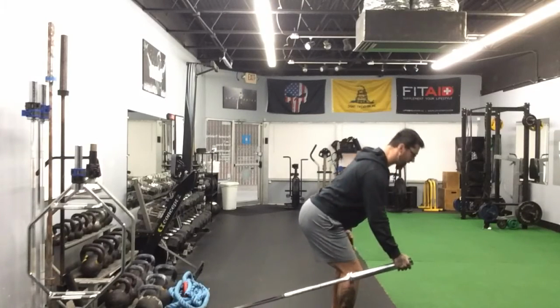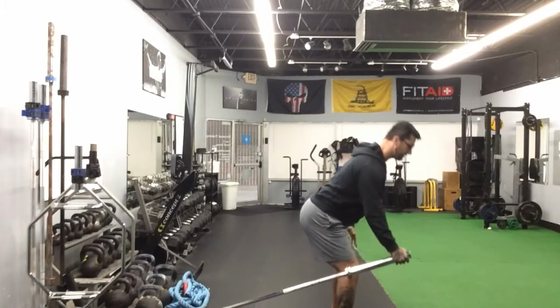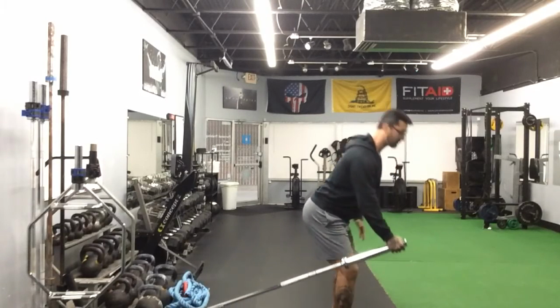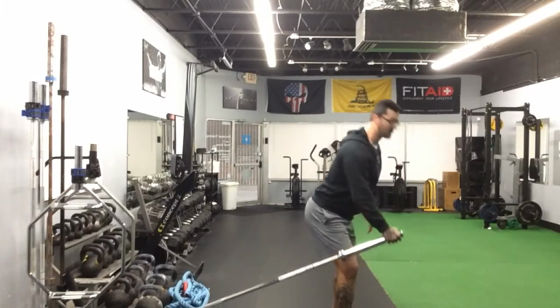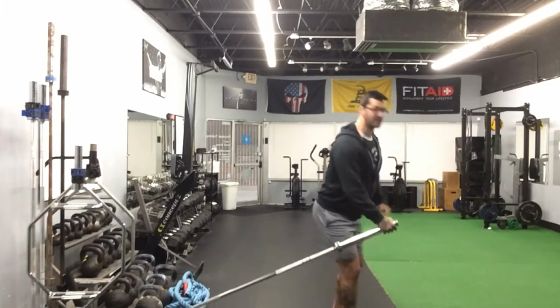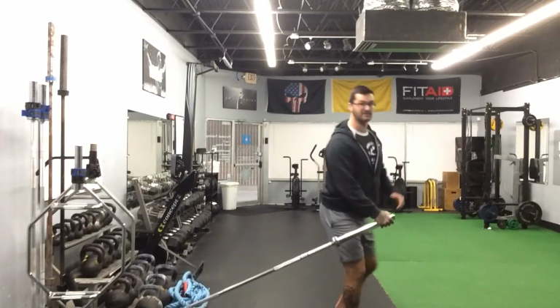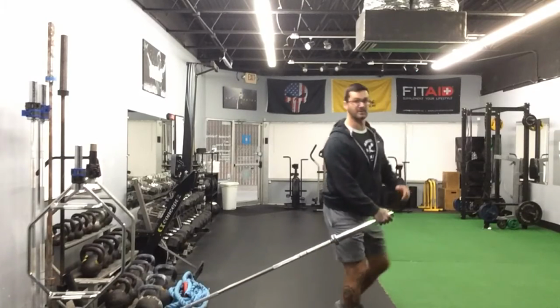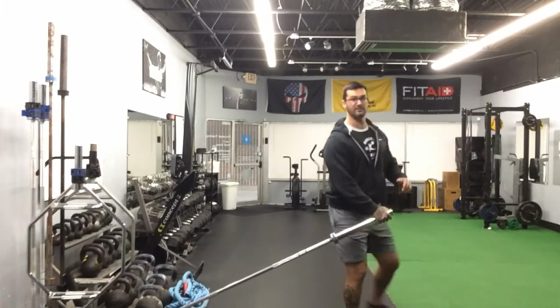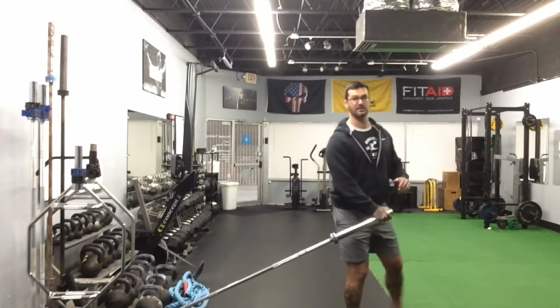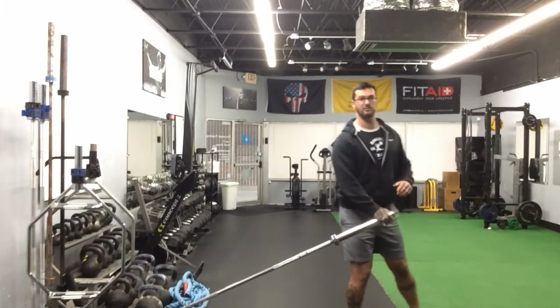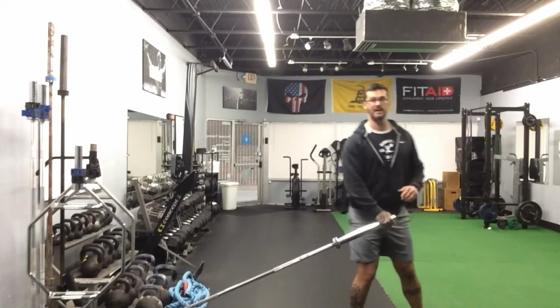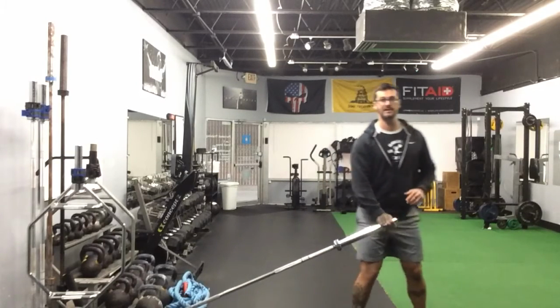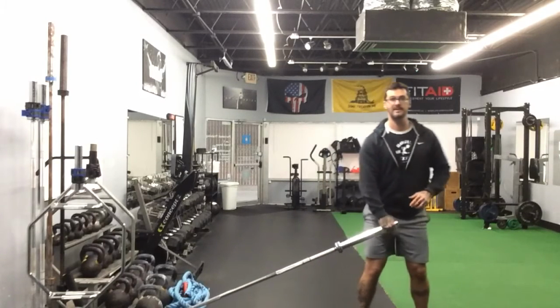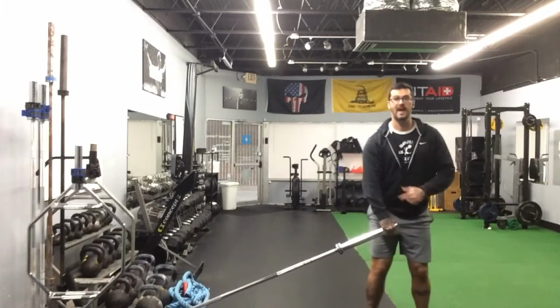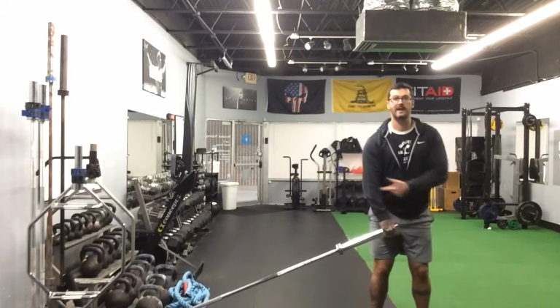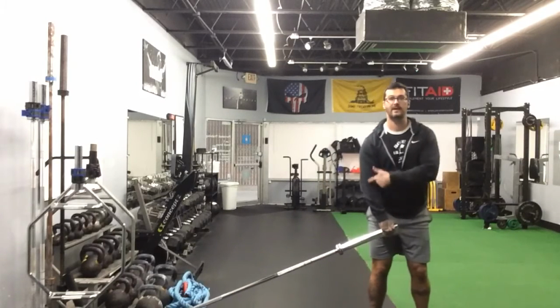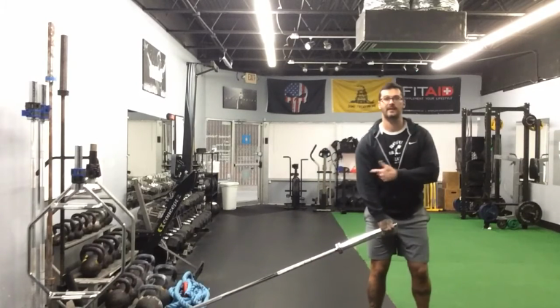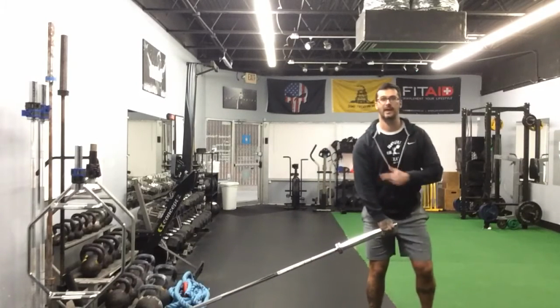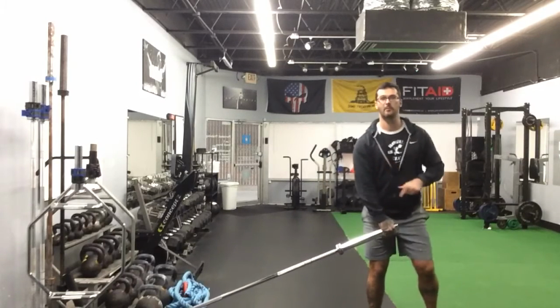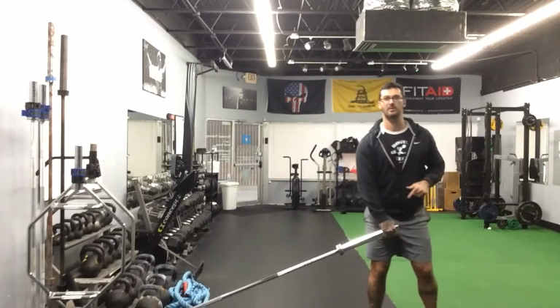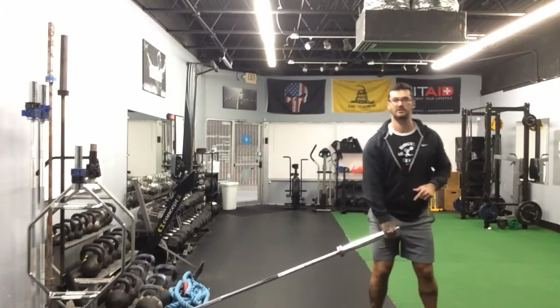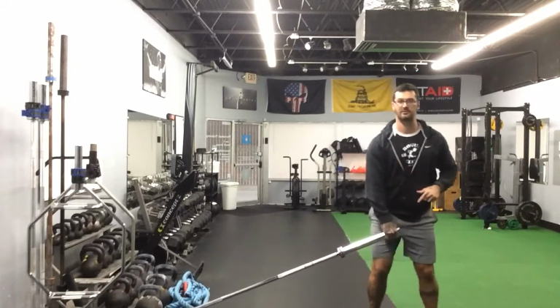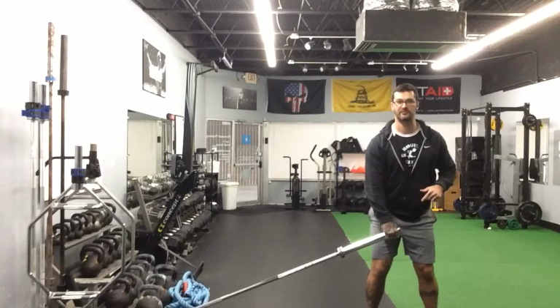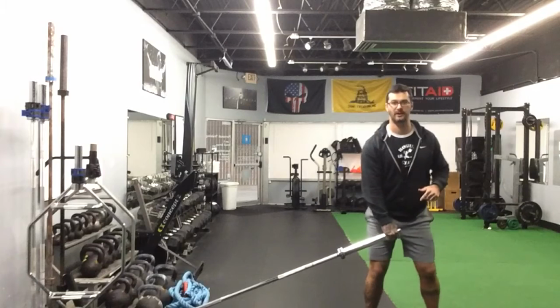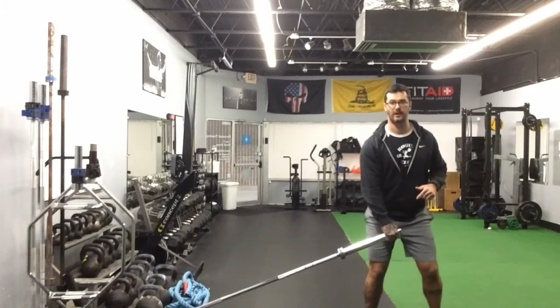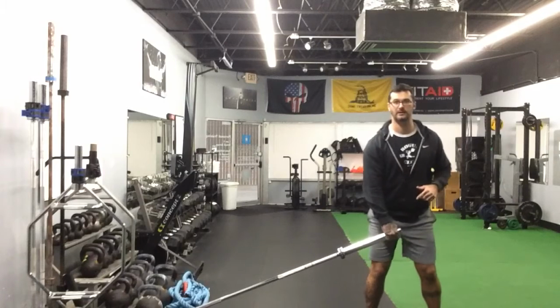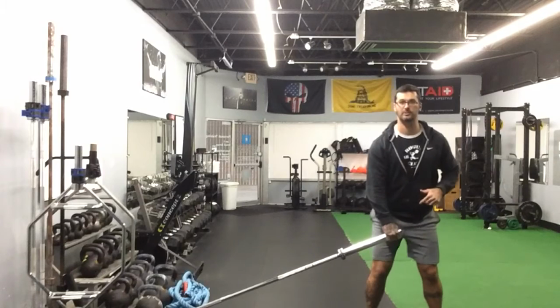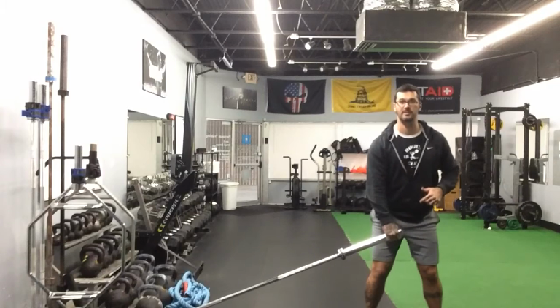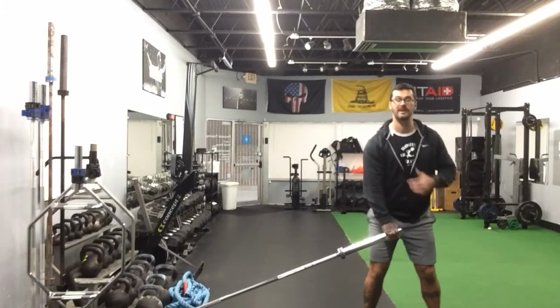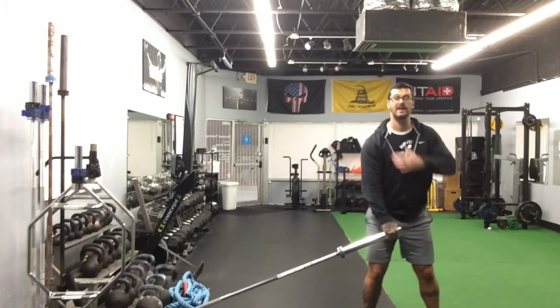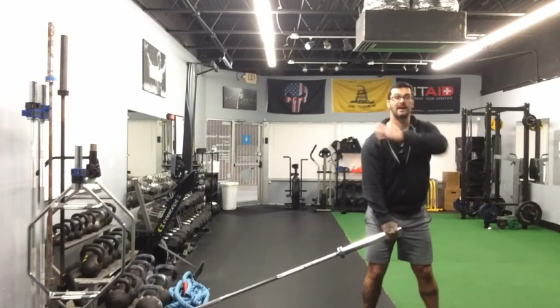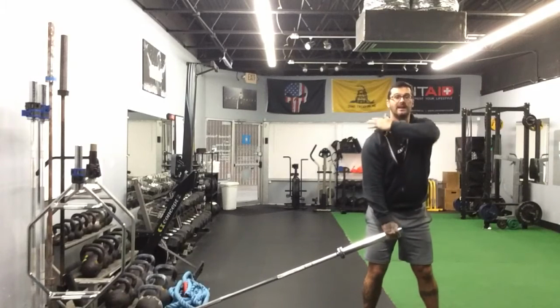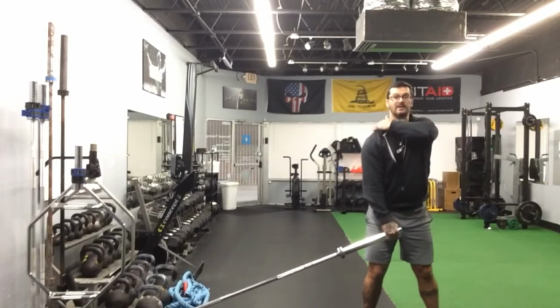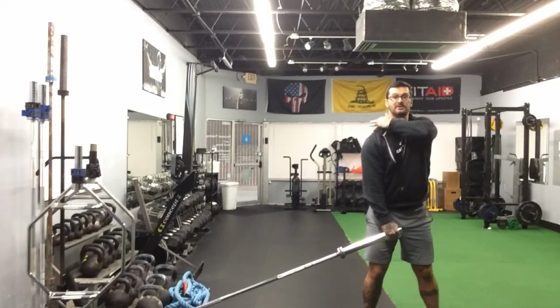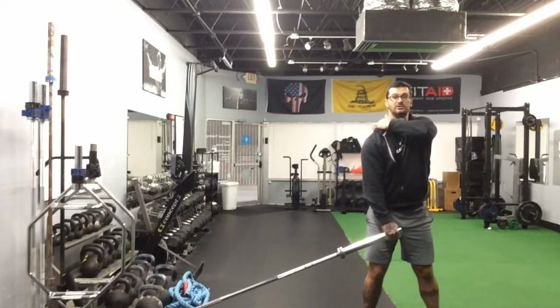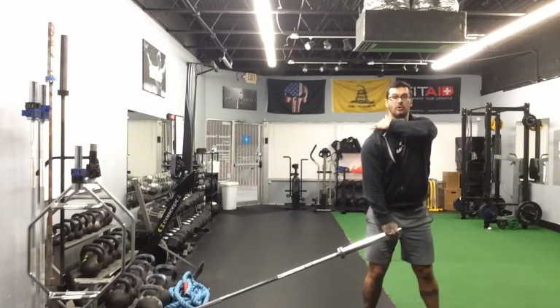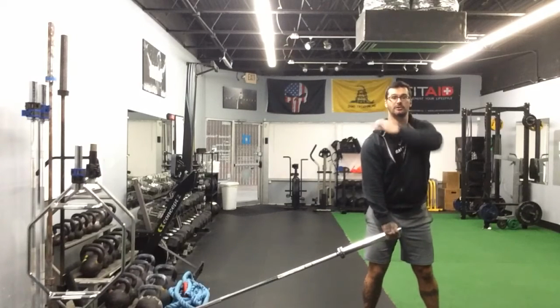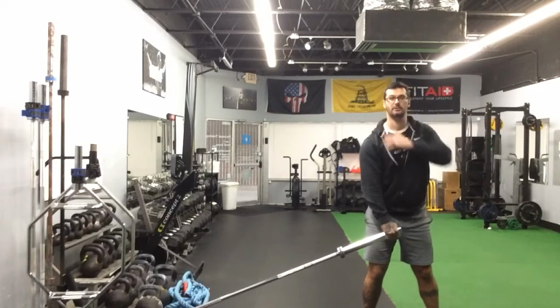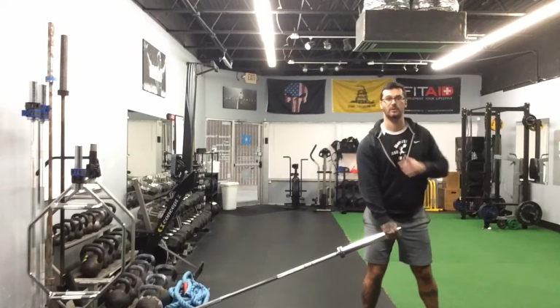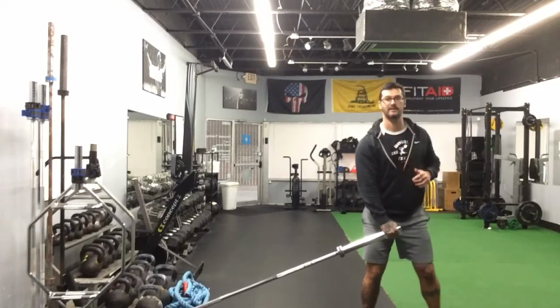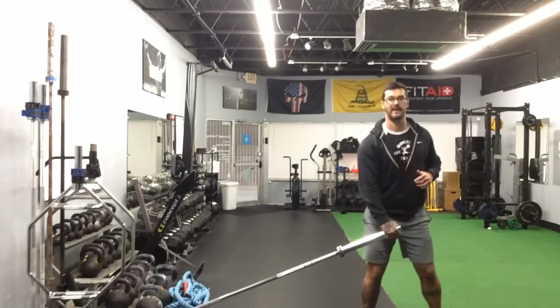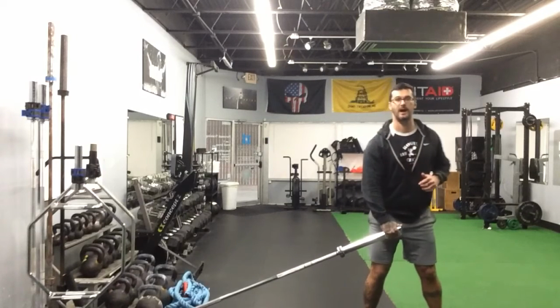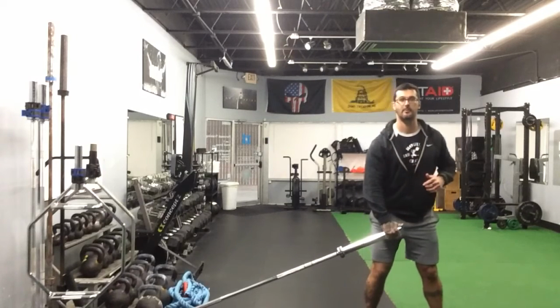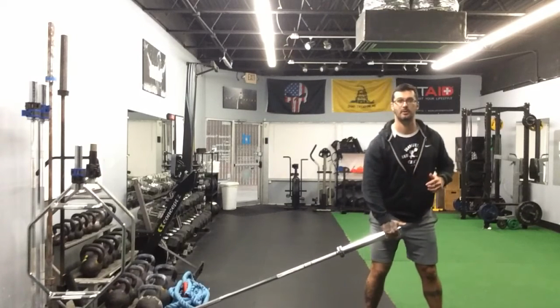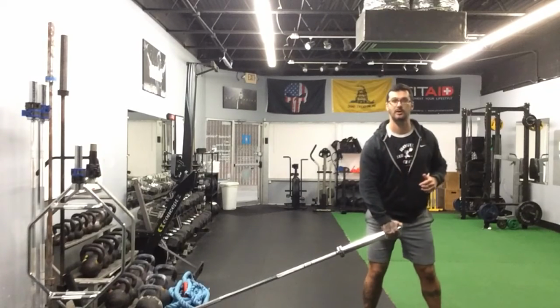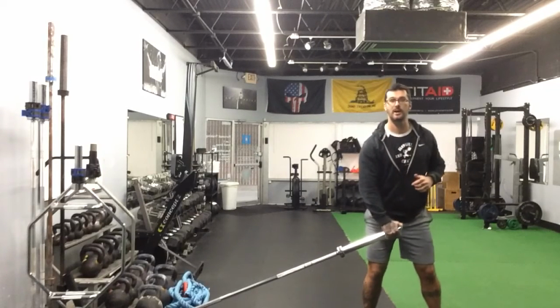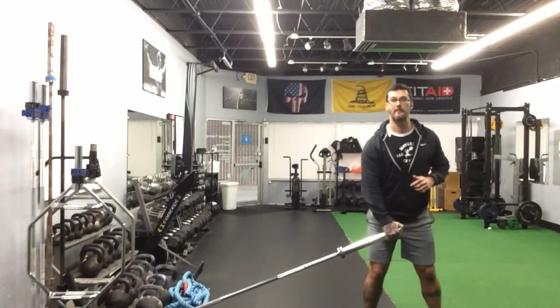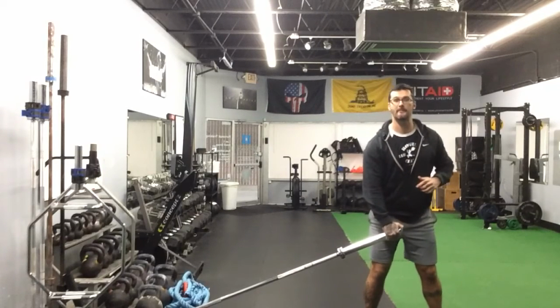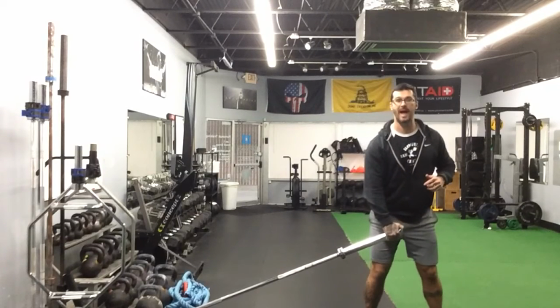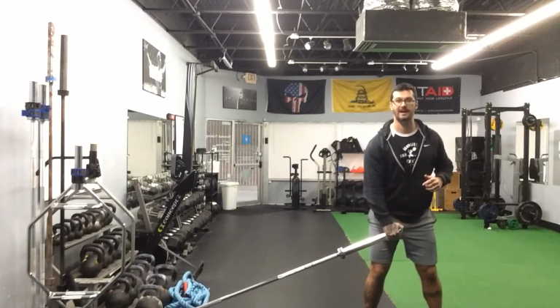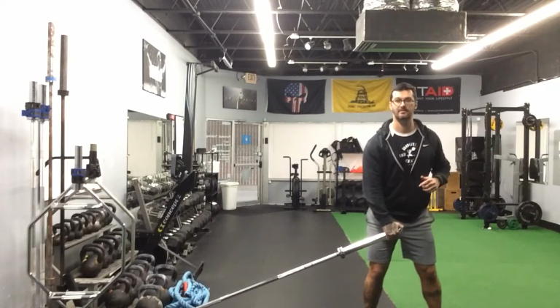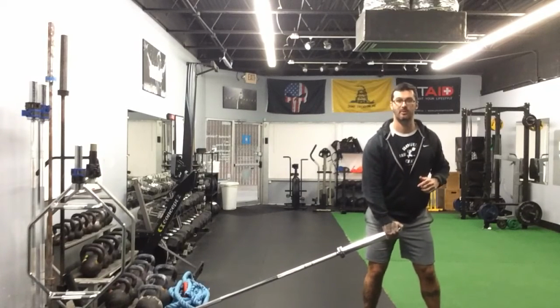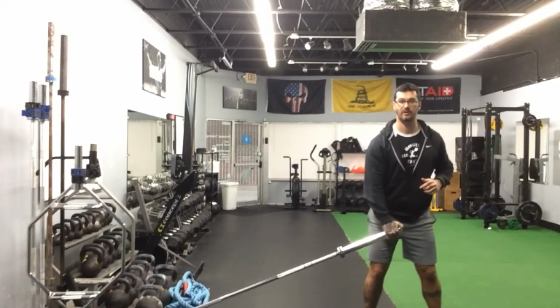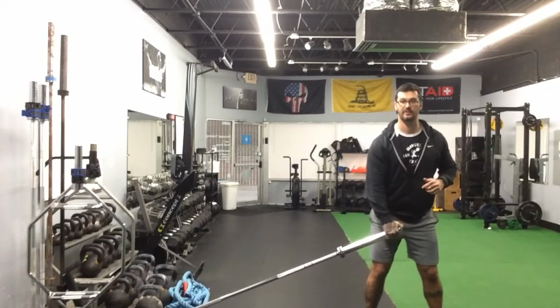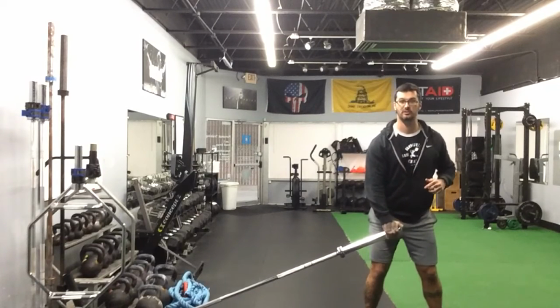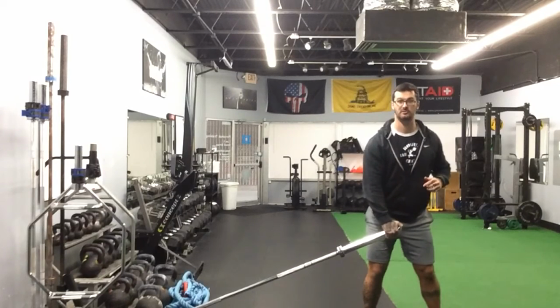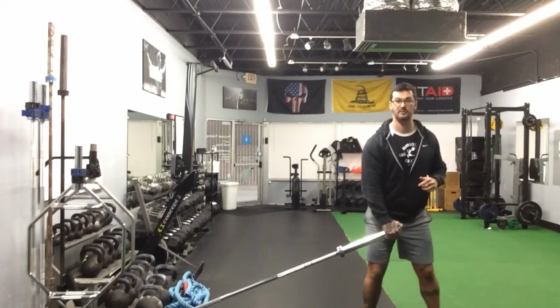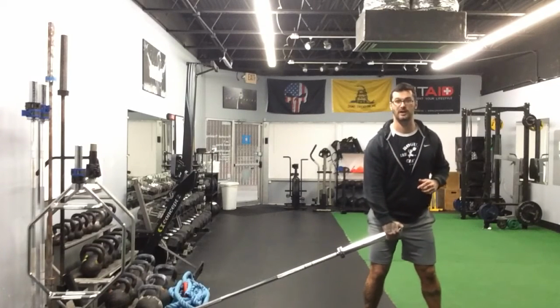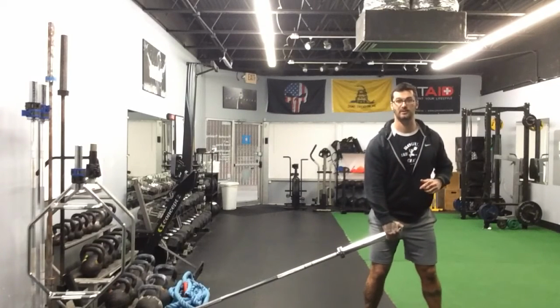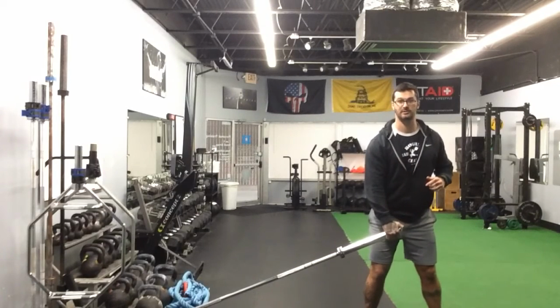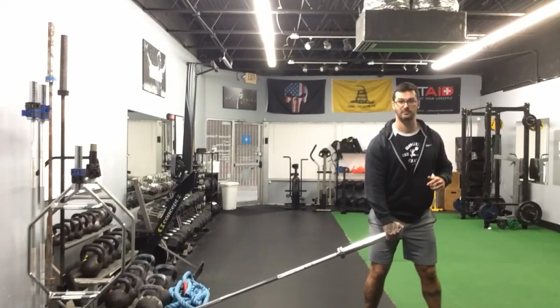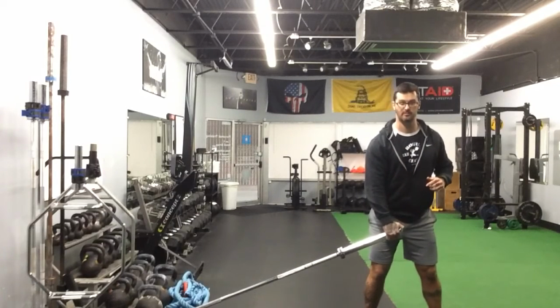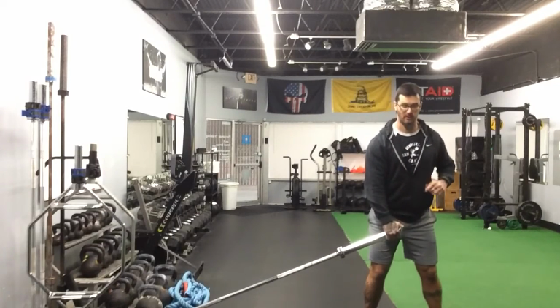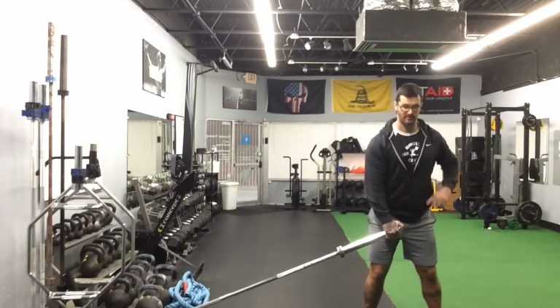The other way, we're going to turn this way. Now that elbow is going to flare out a little bit — nice control here, working that upper back, those rear delts a little bit more.